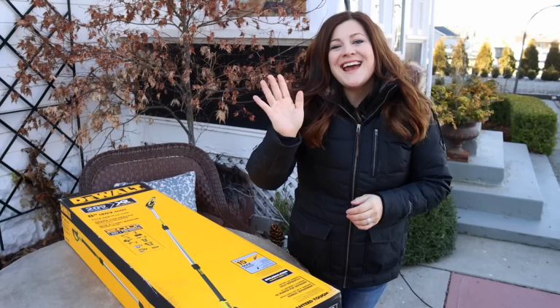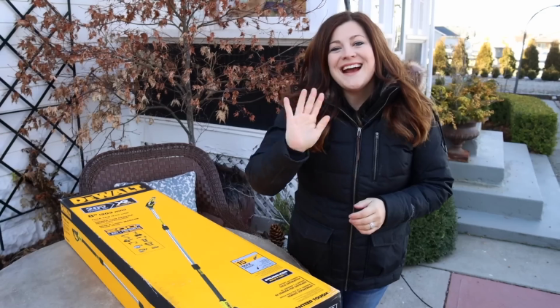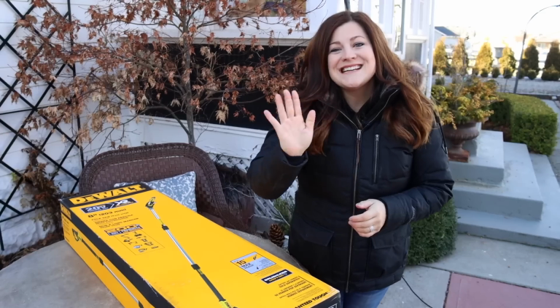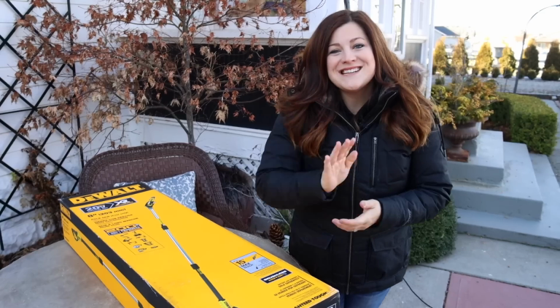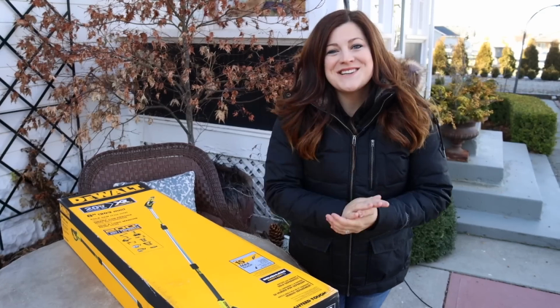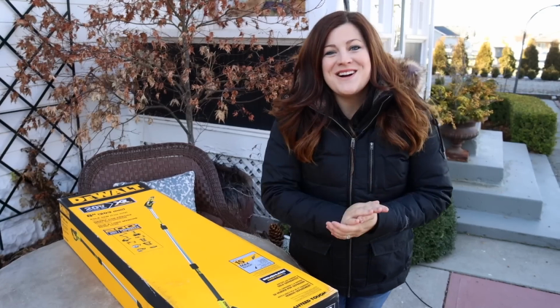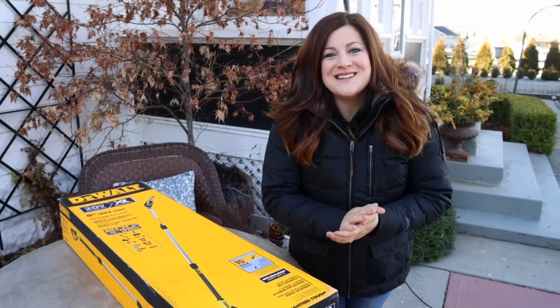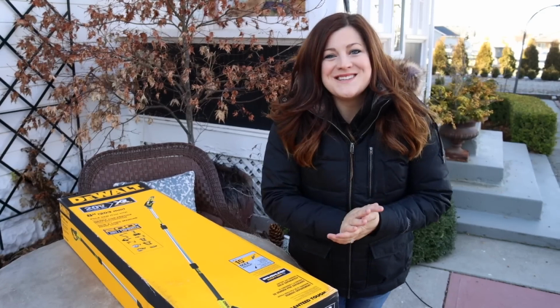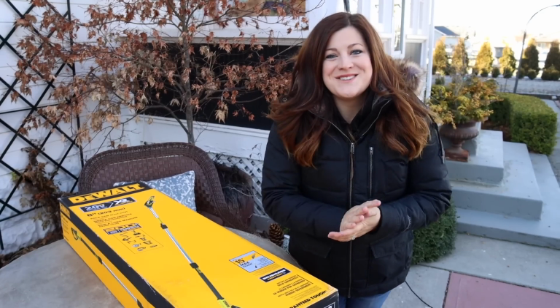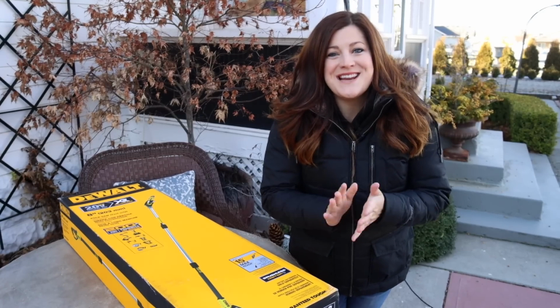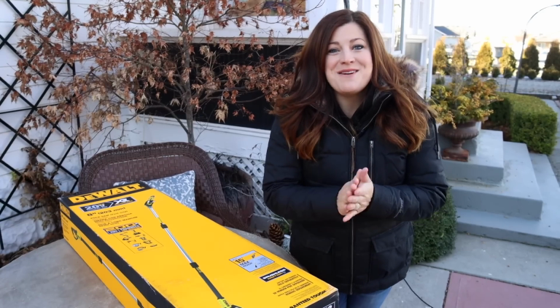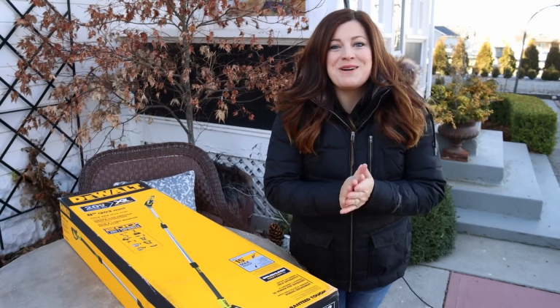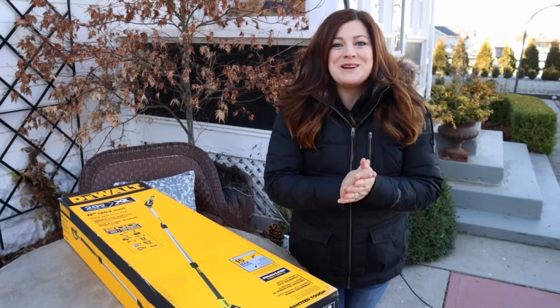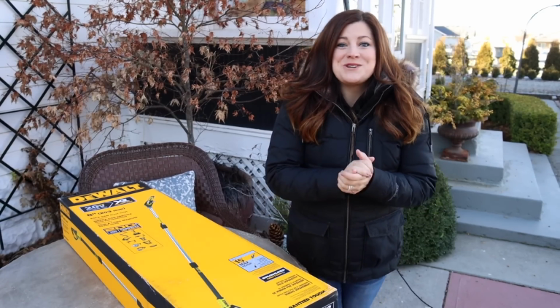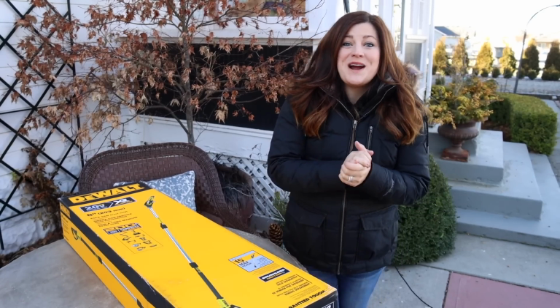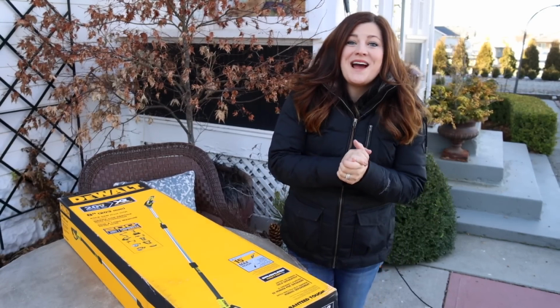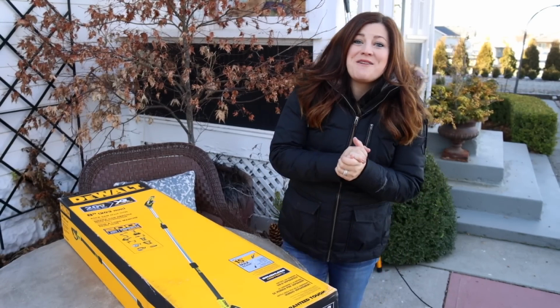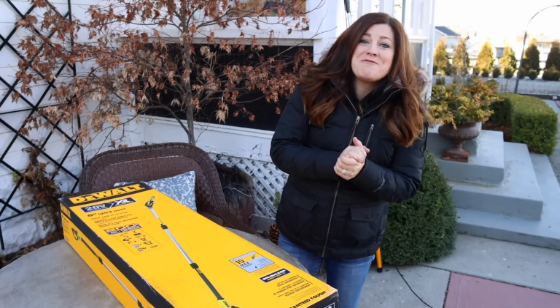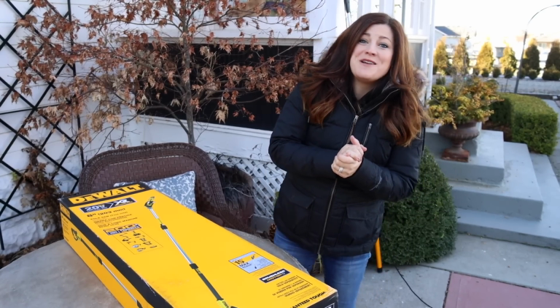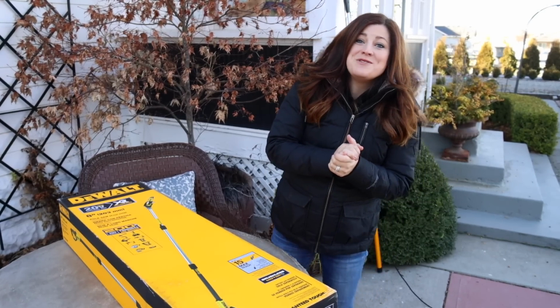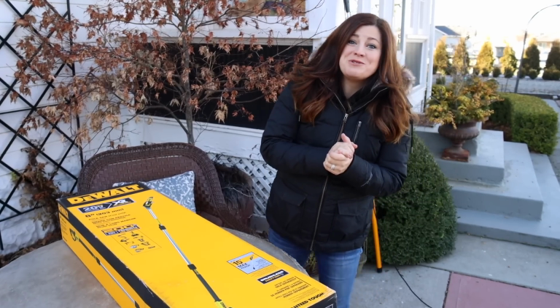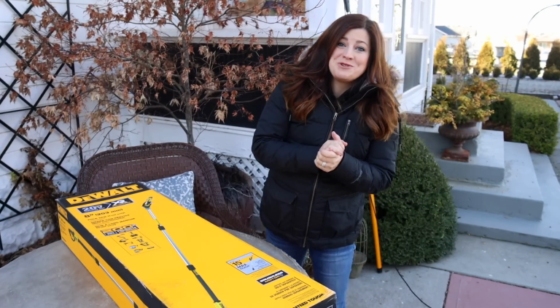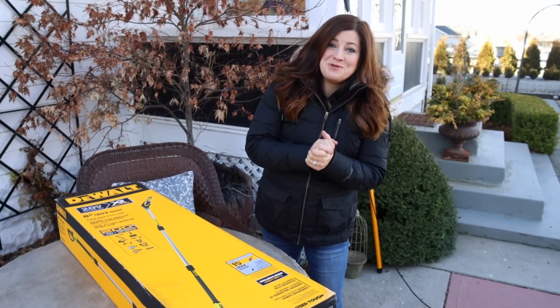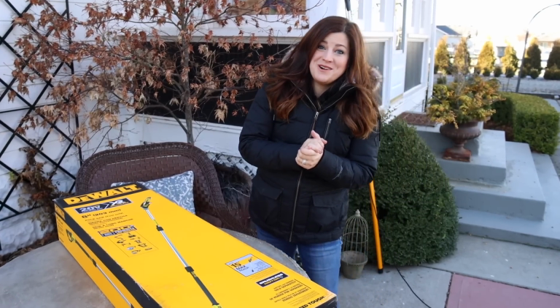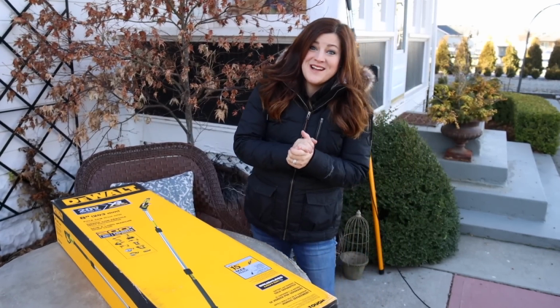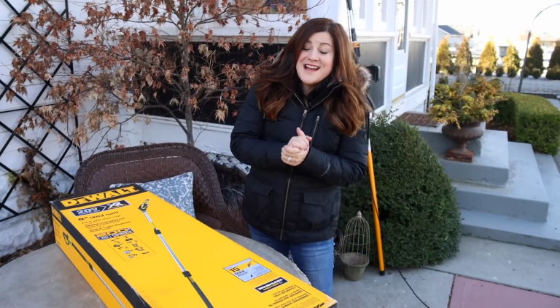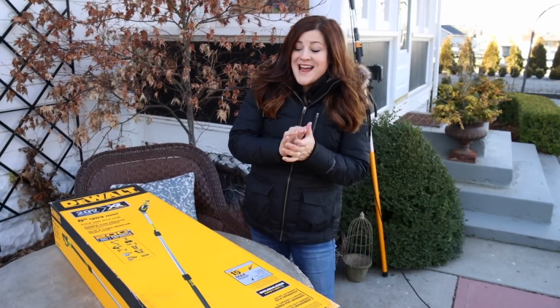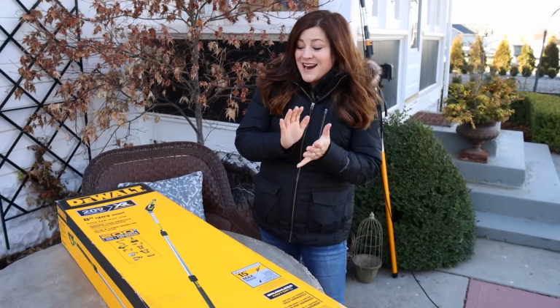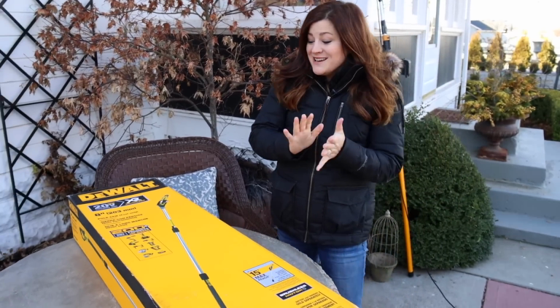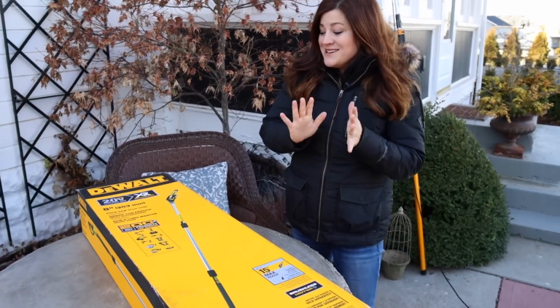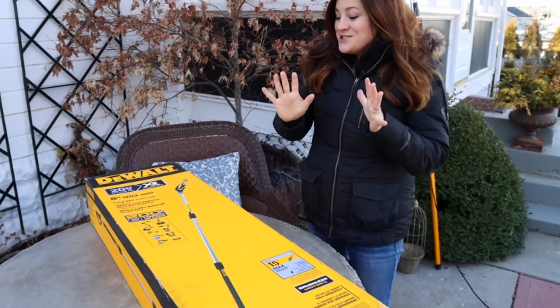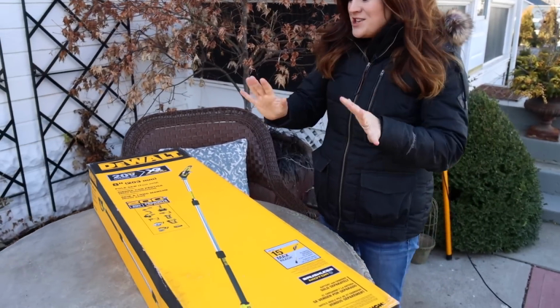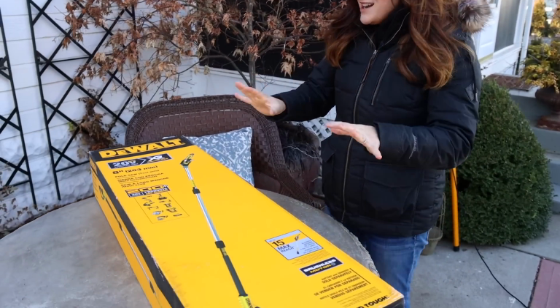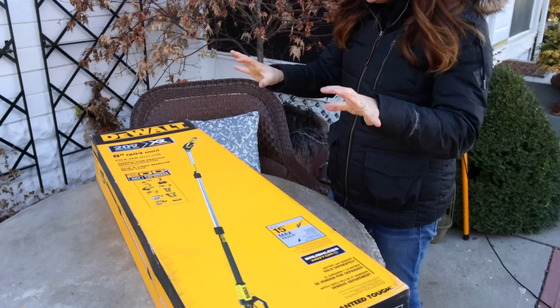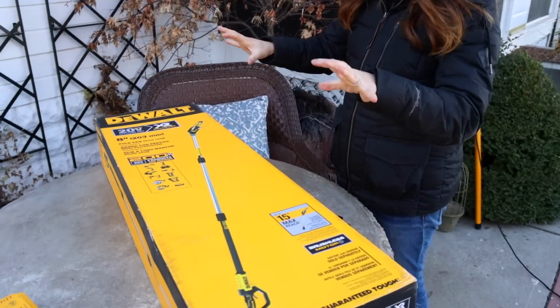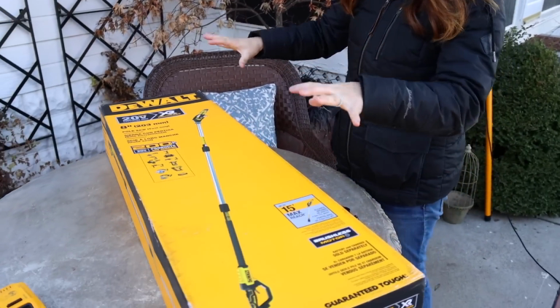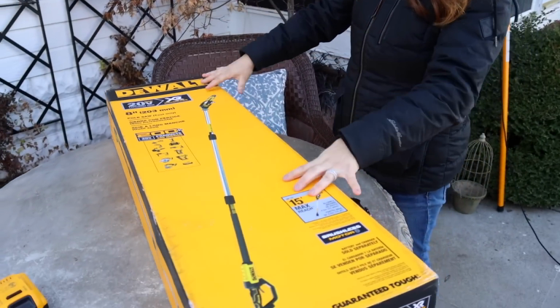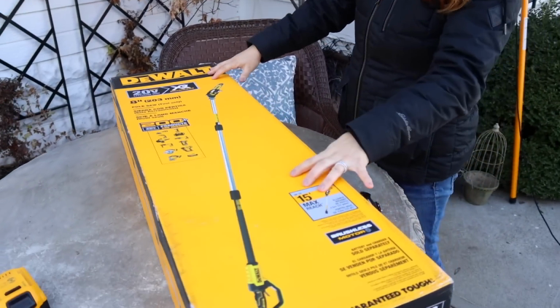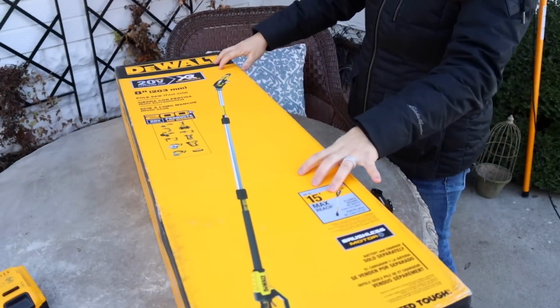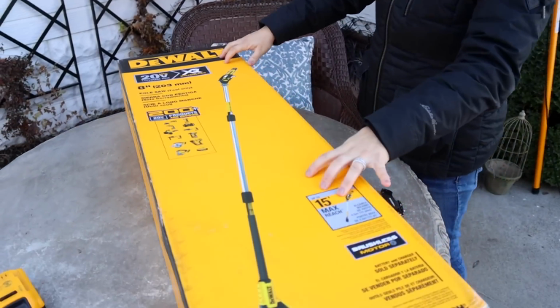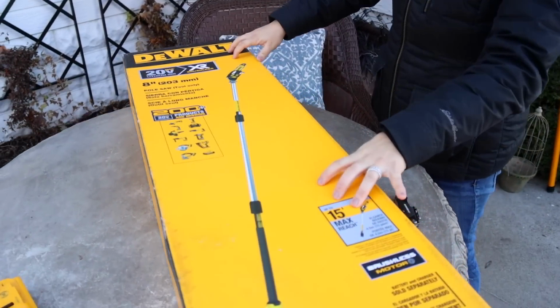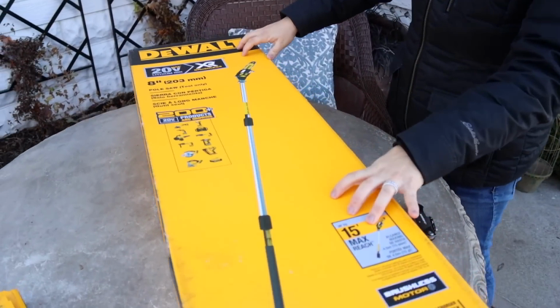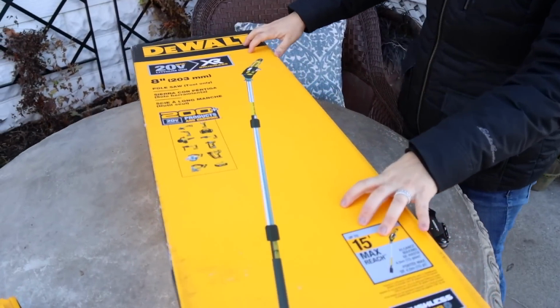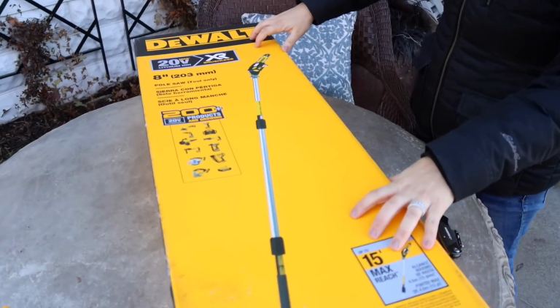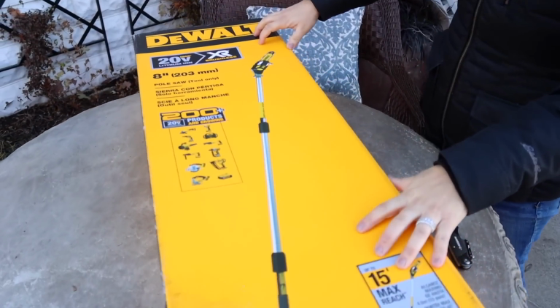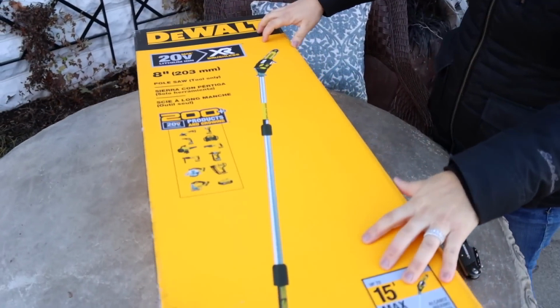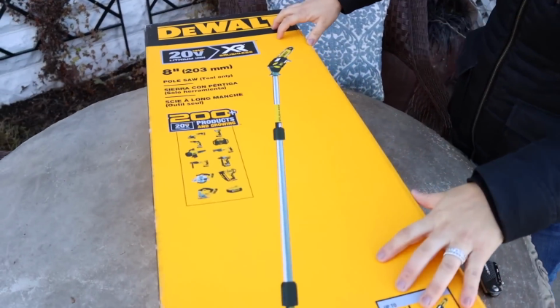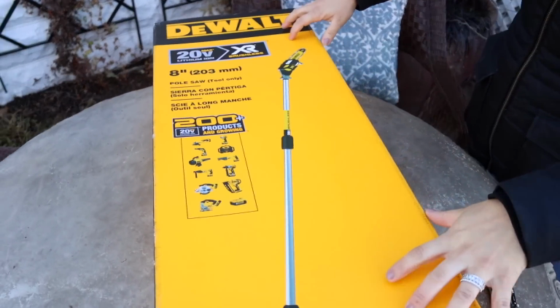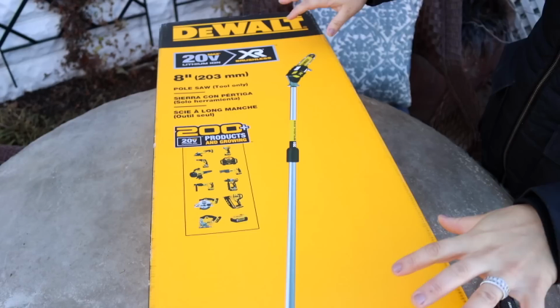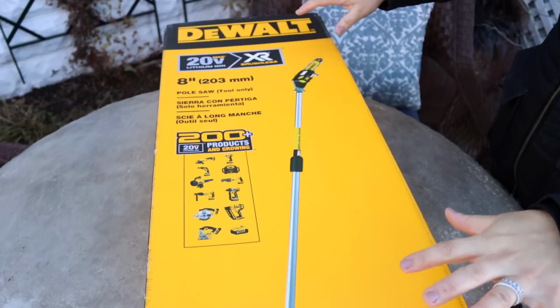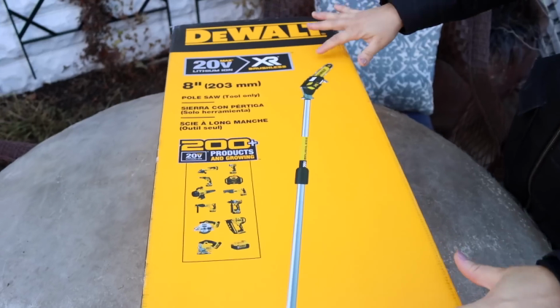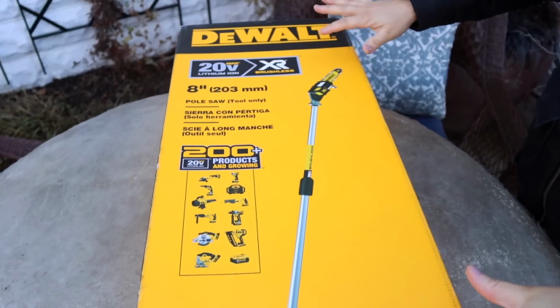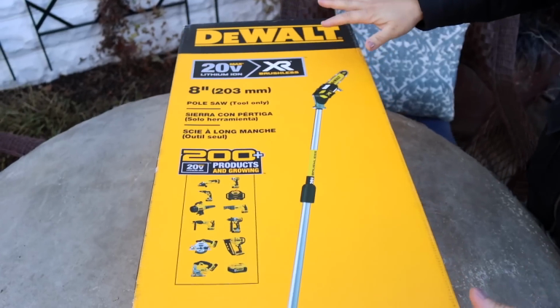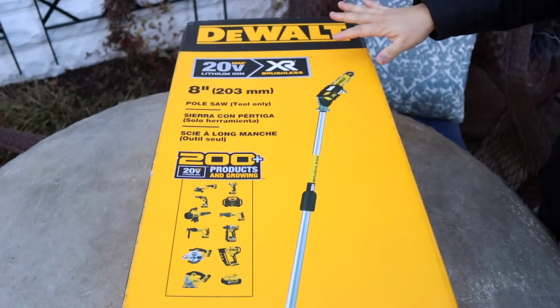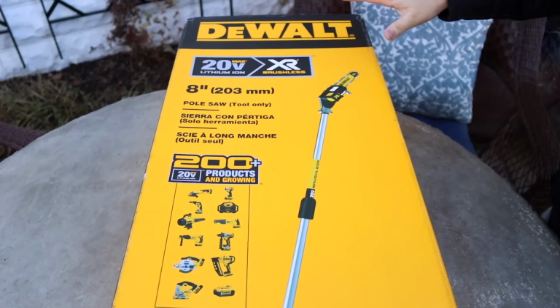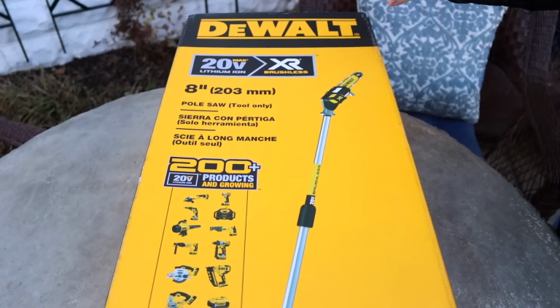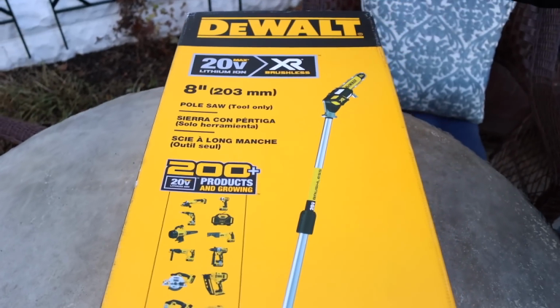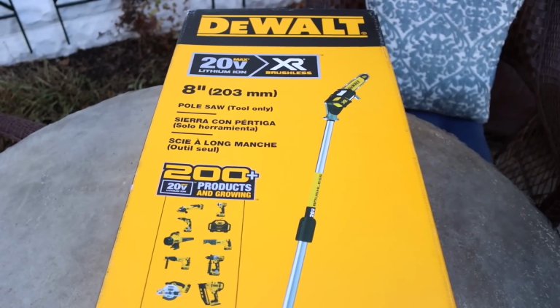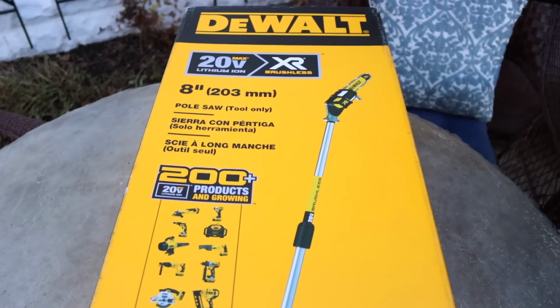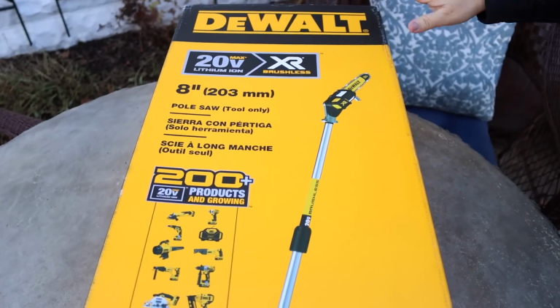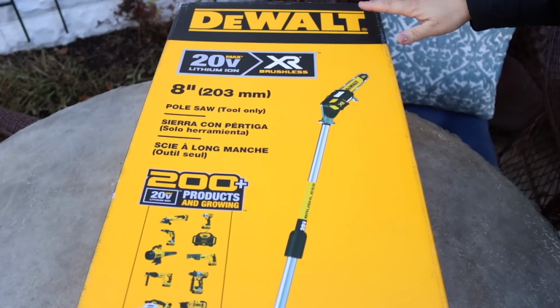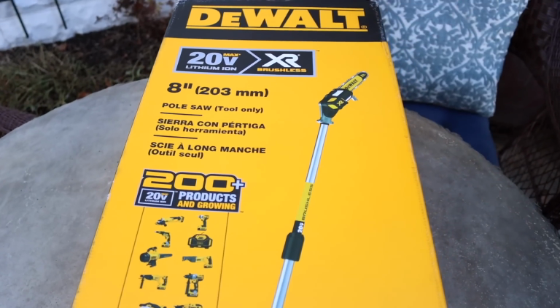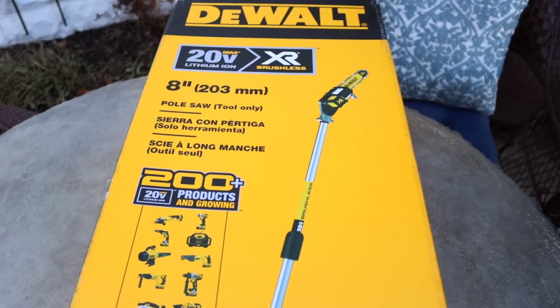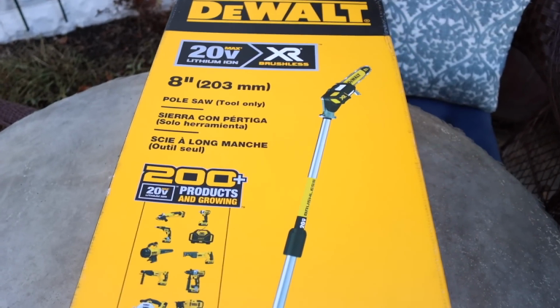Hey guys, how's it going? So today we're going to try out a fun new tool. Erin just ordered this 8-inch battery-operated pull saw.